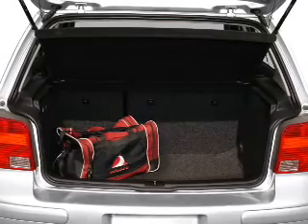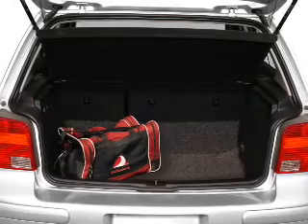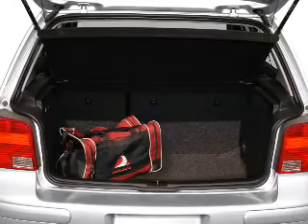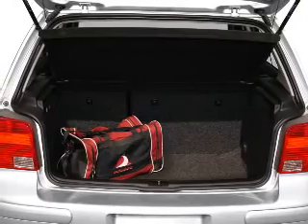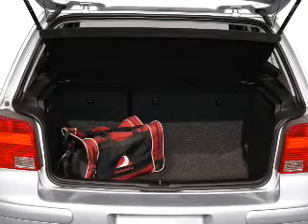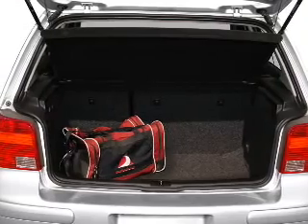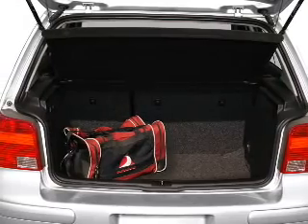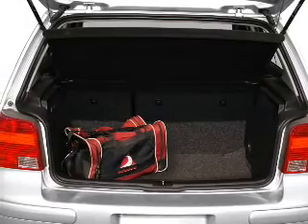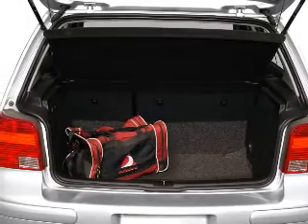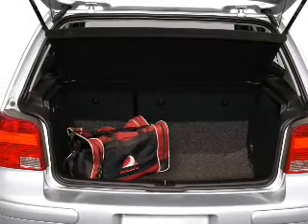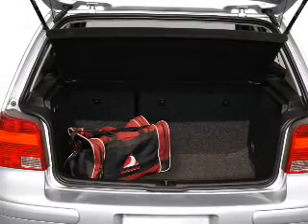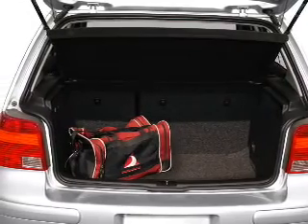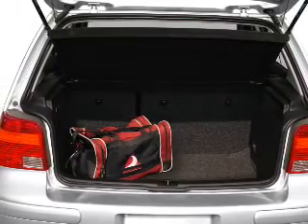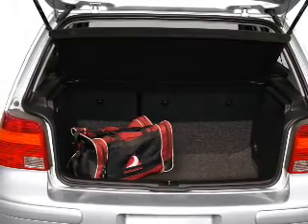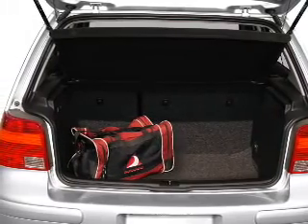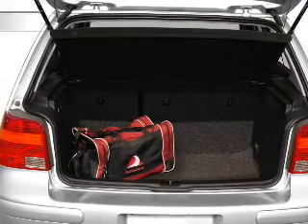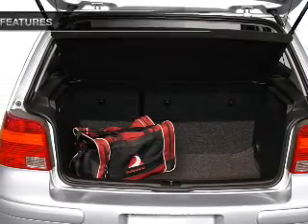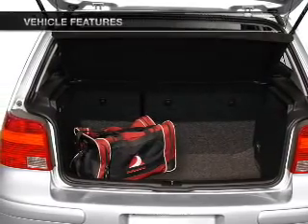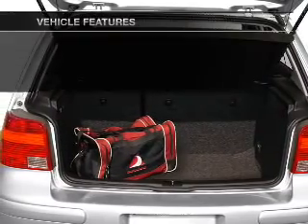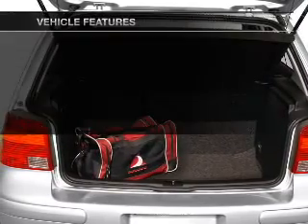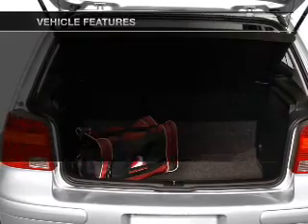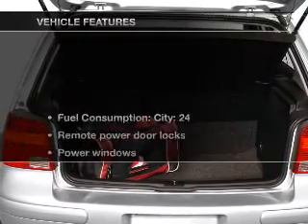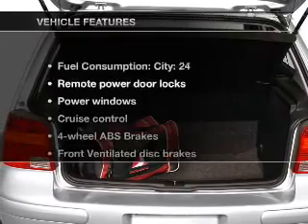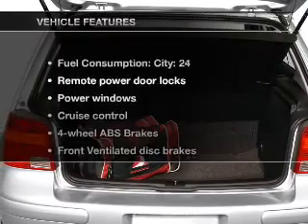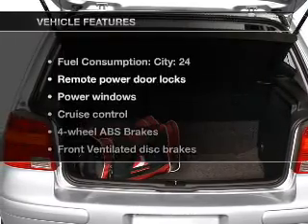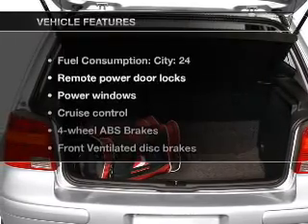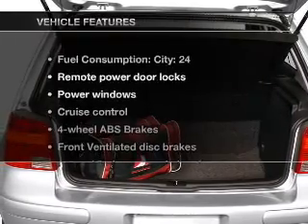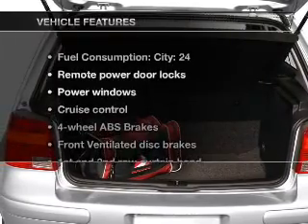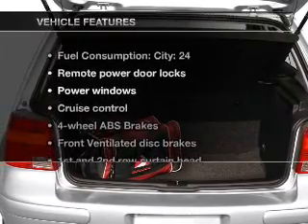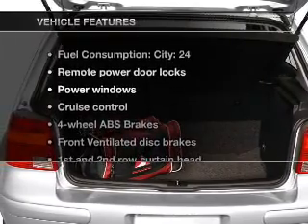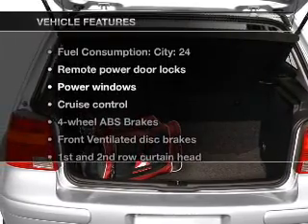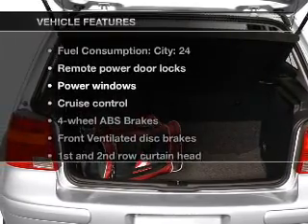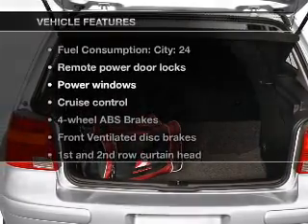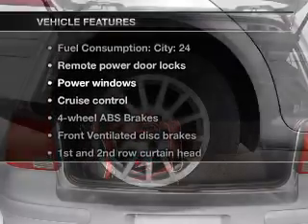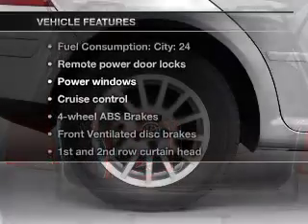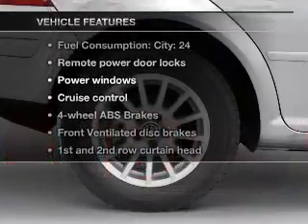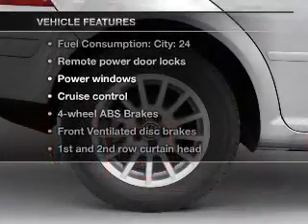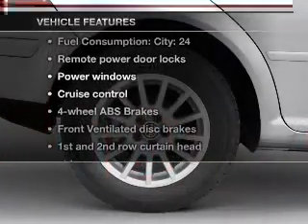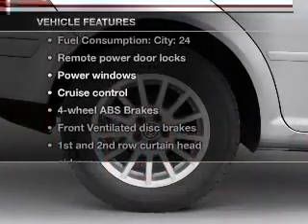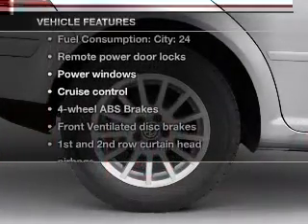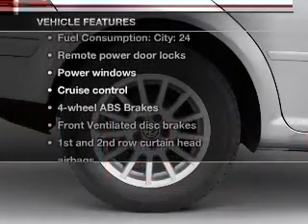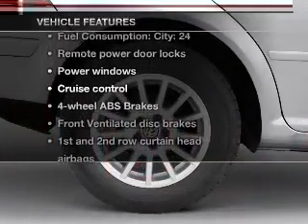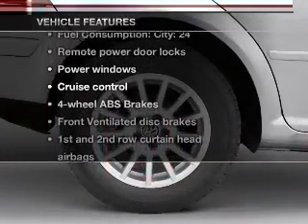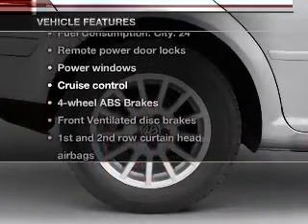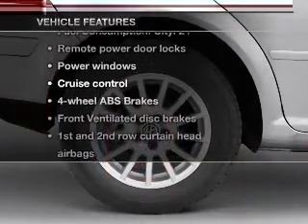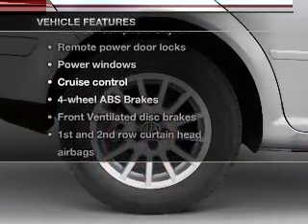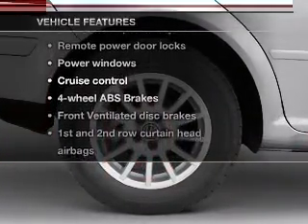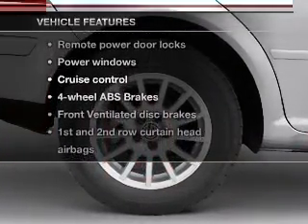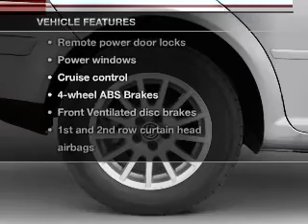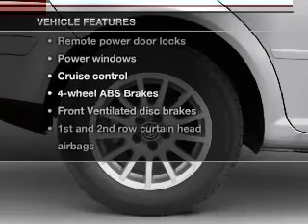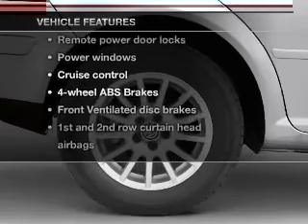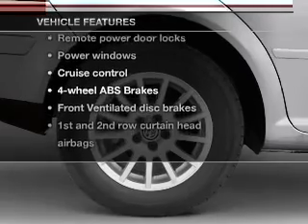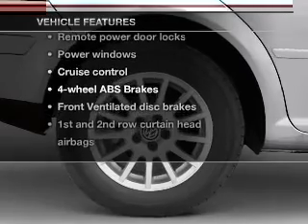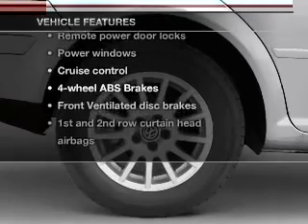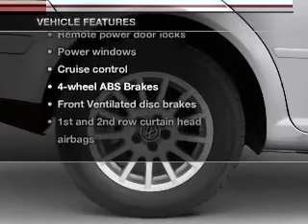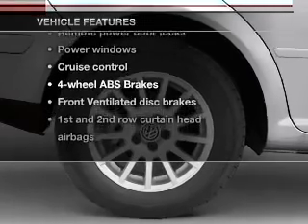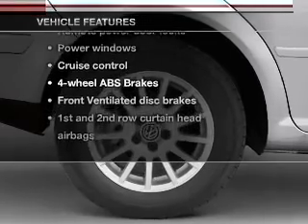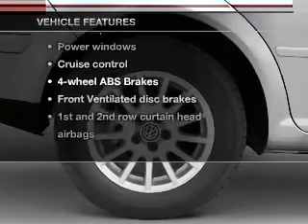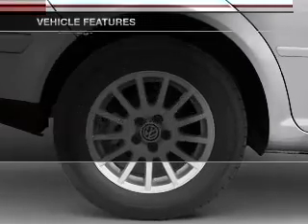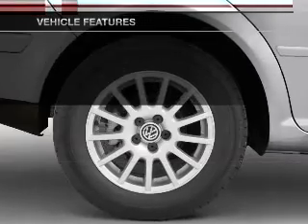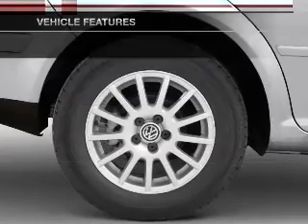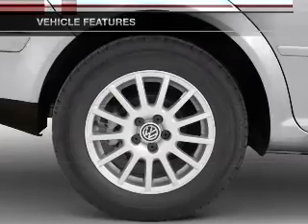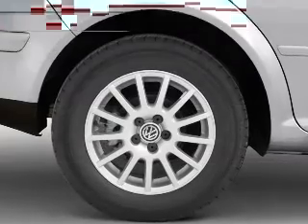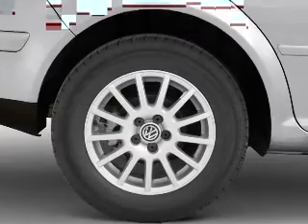The sunroof lets fresh air in. And with these notable features, you won't want to miss out on the opportunity to own this amazing ride.